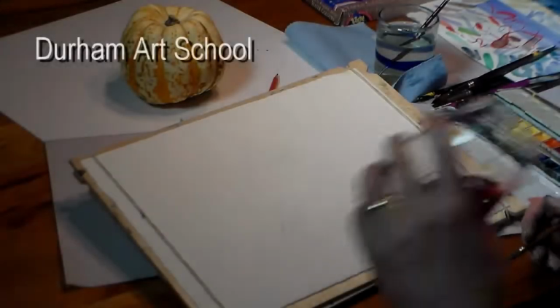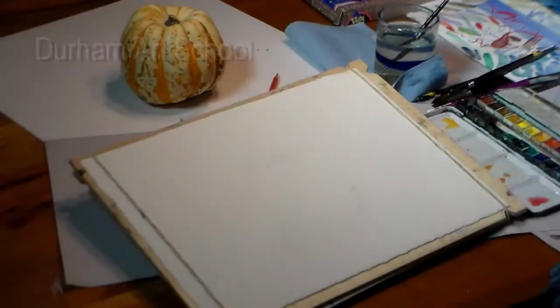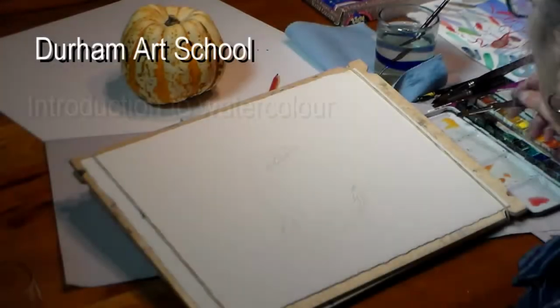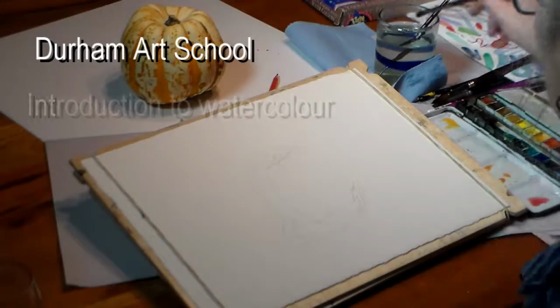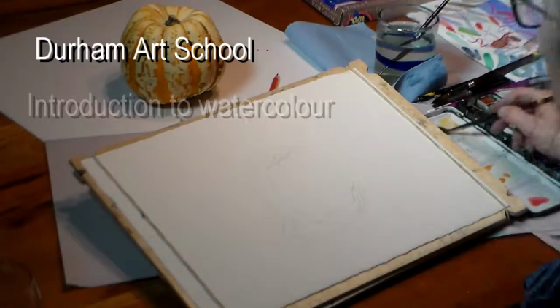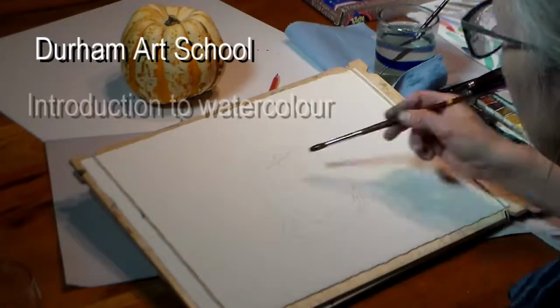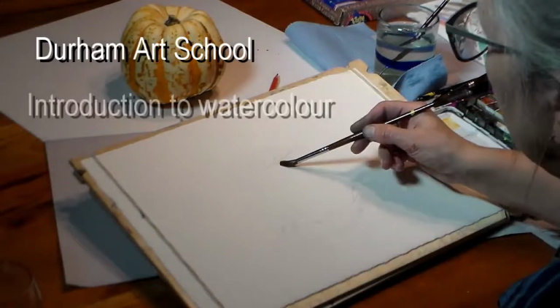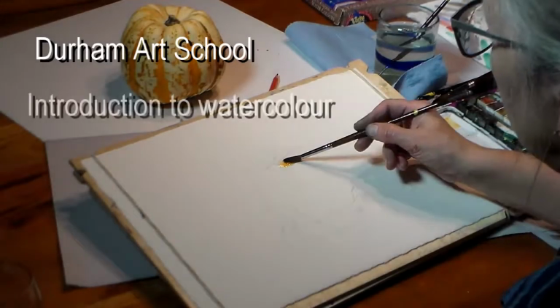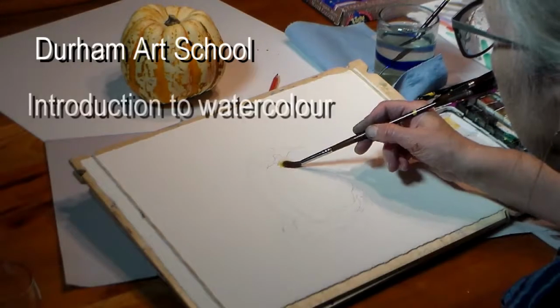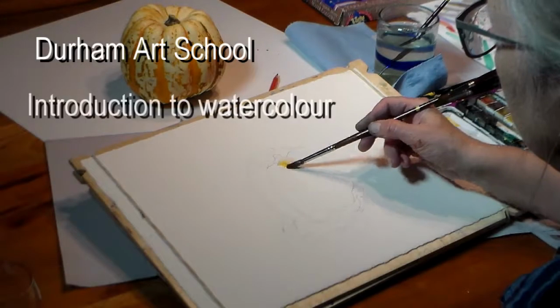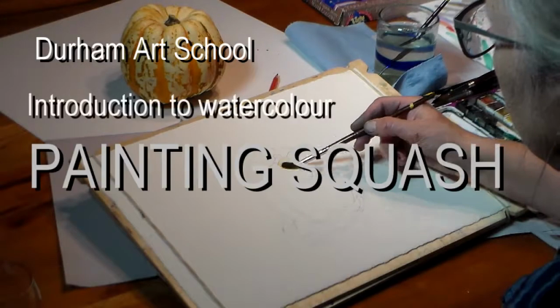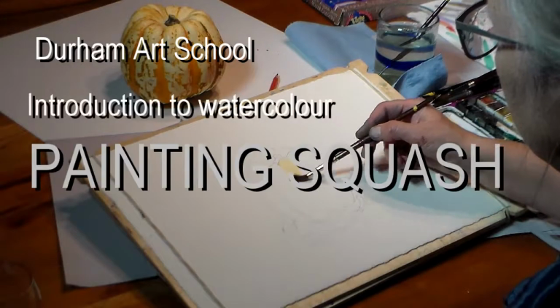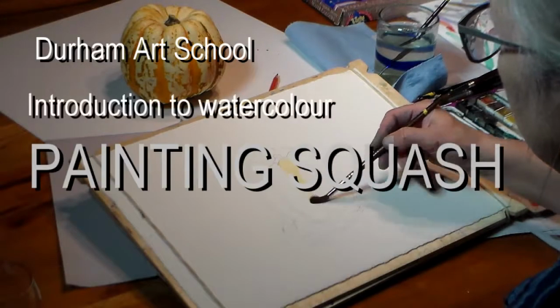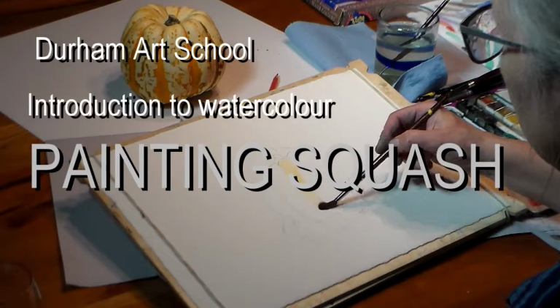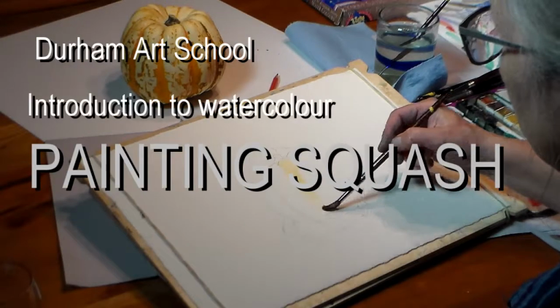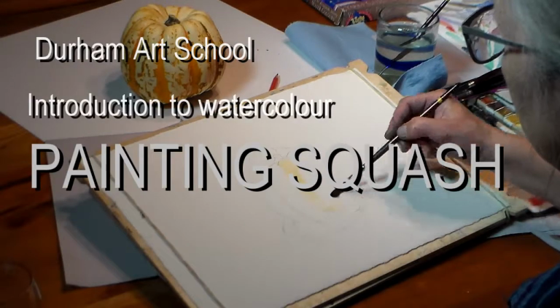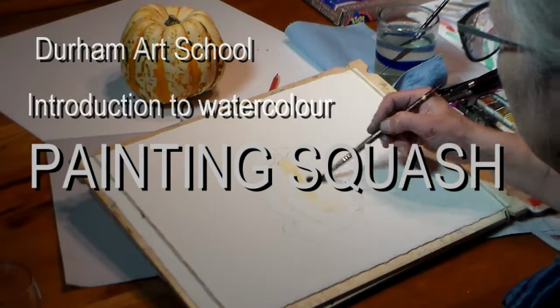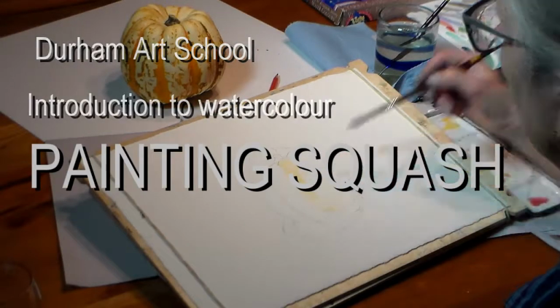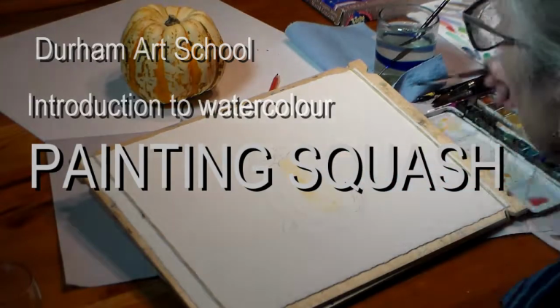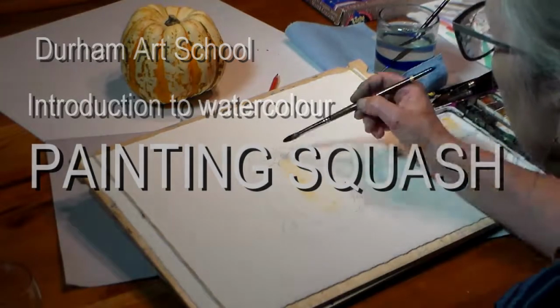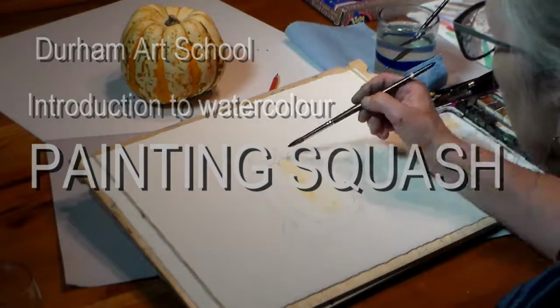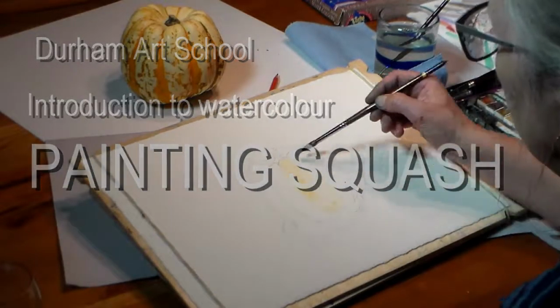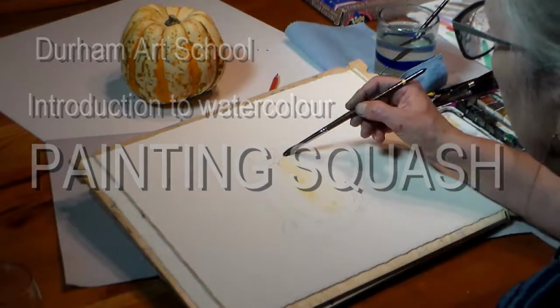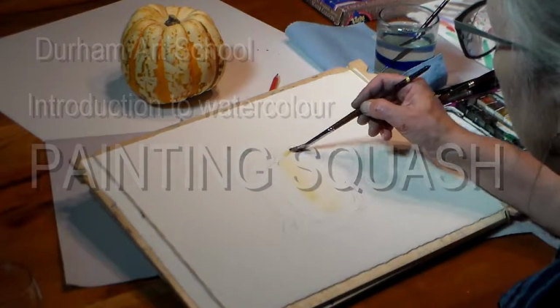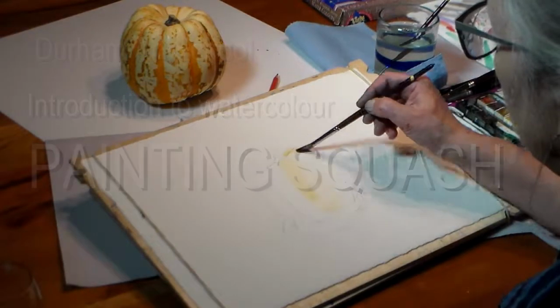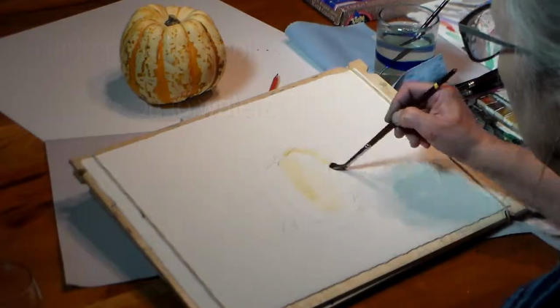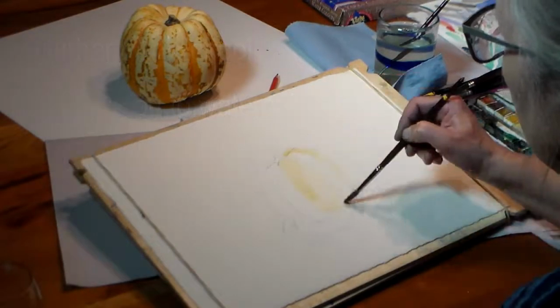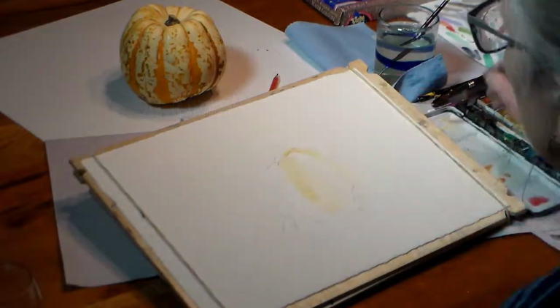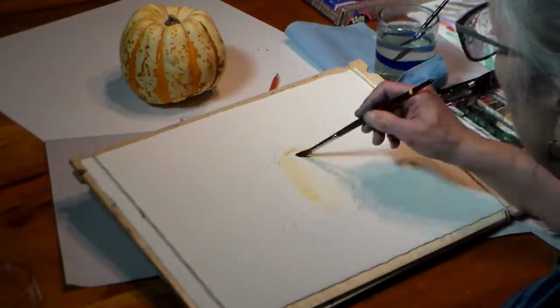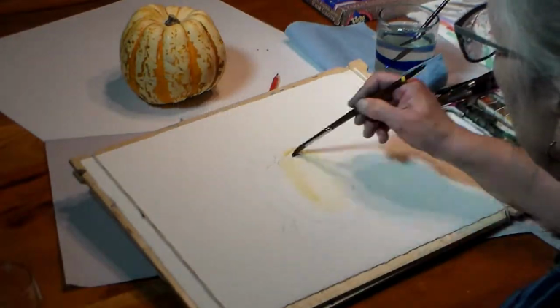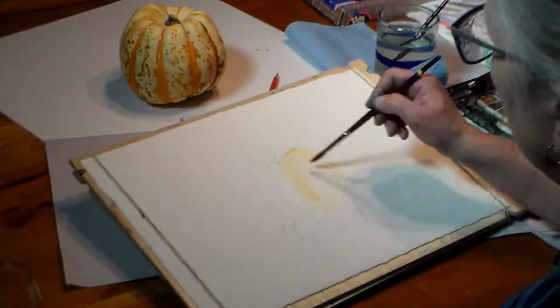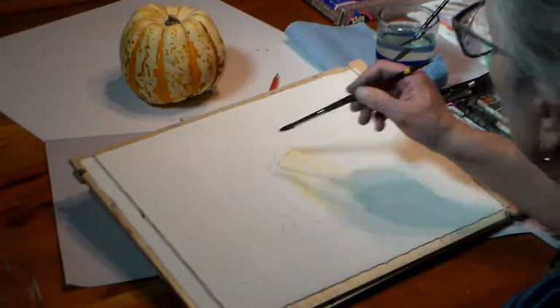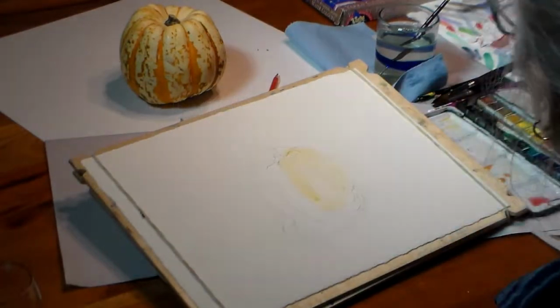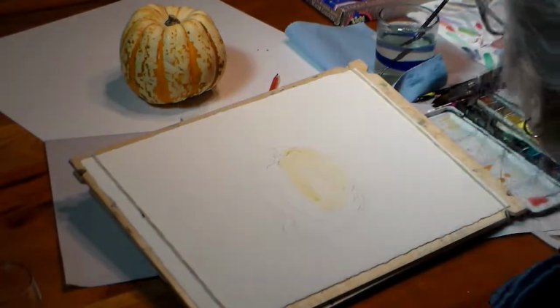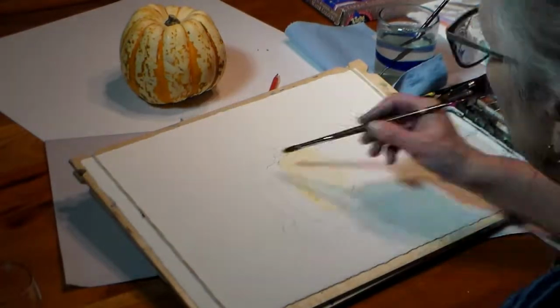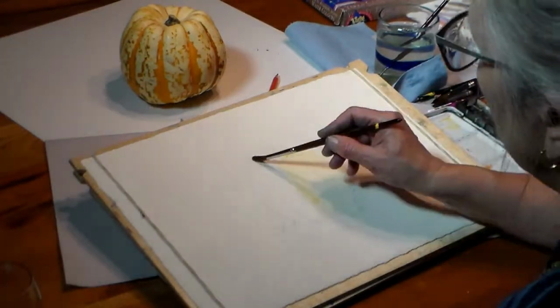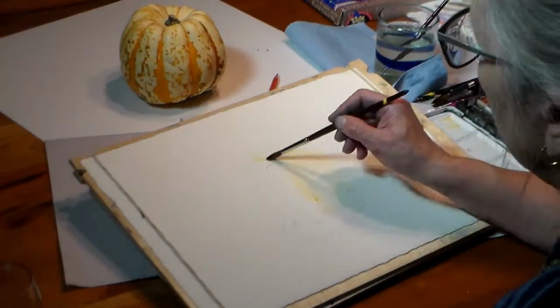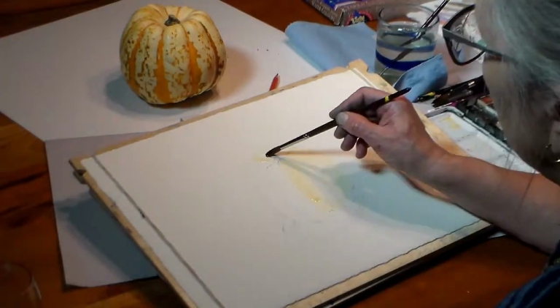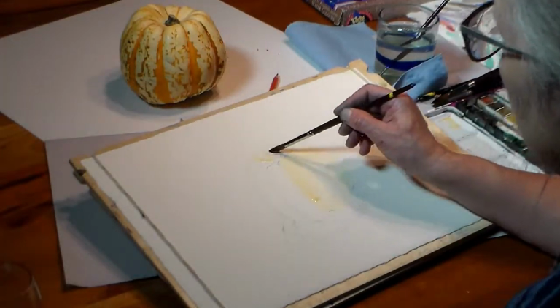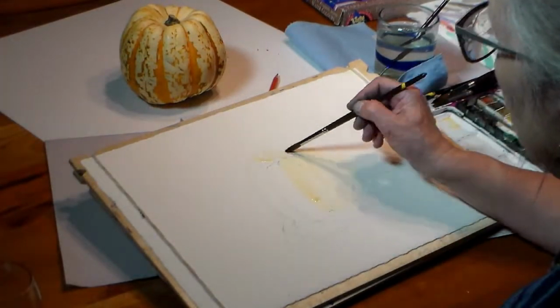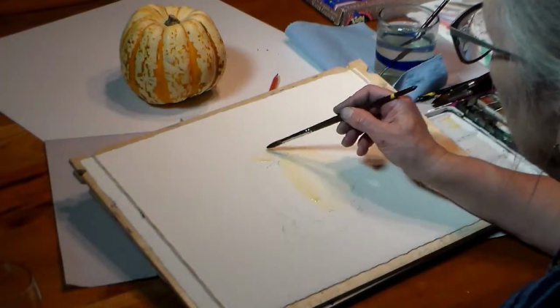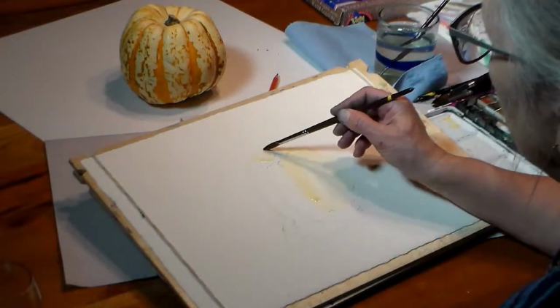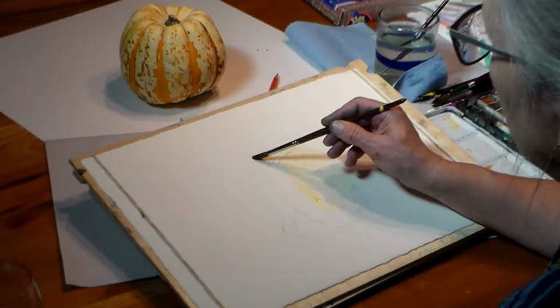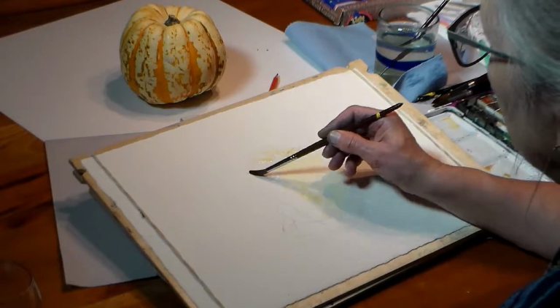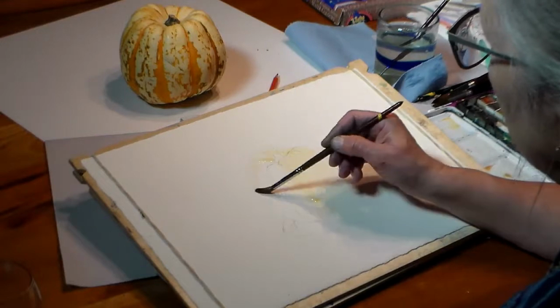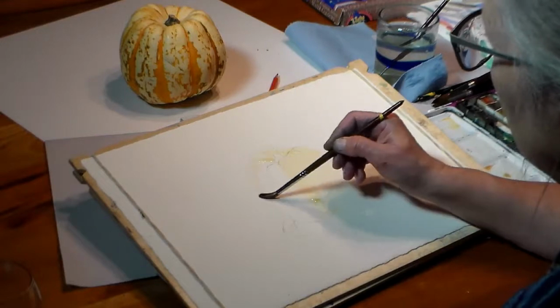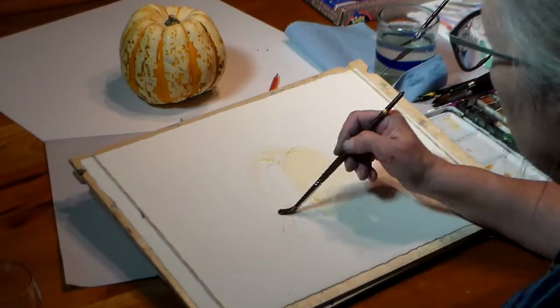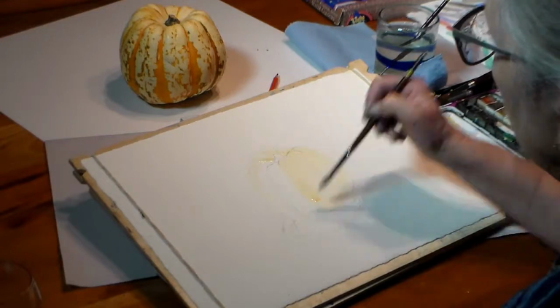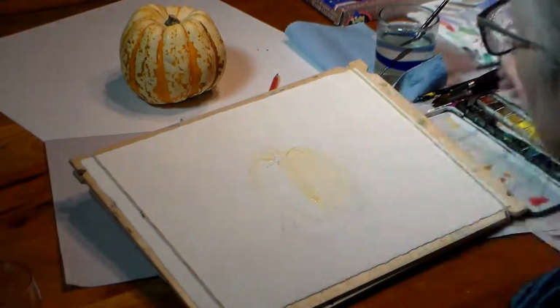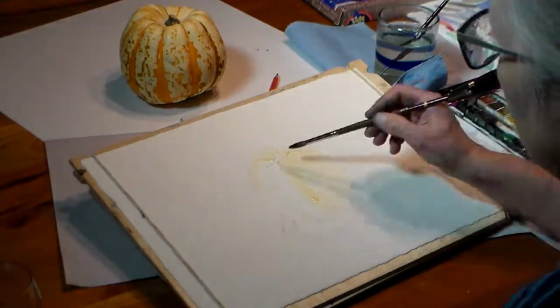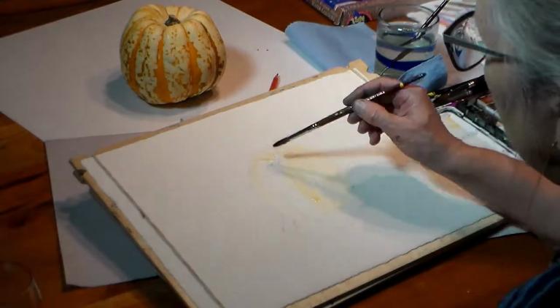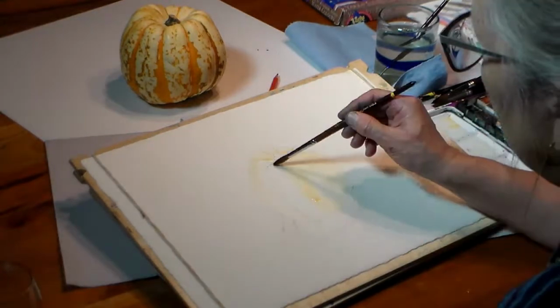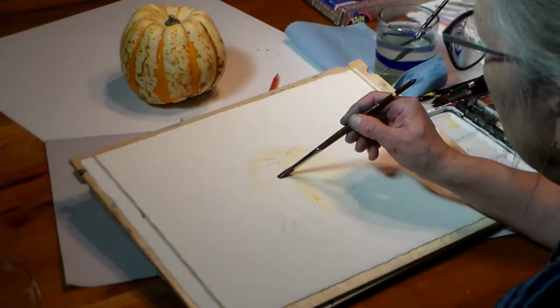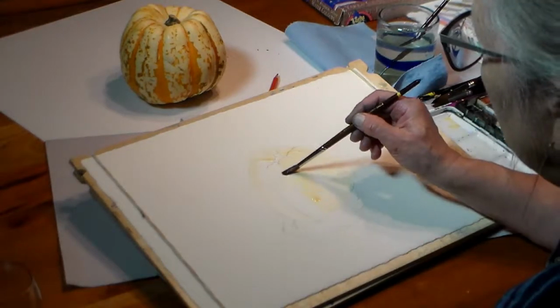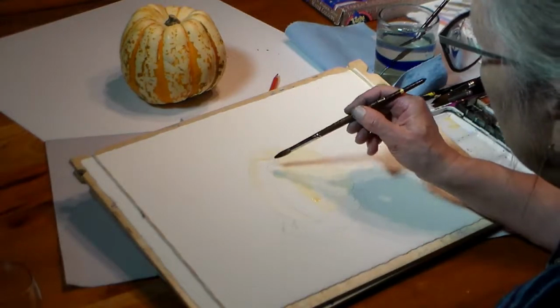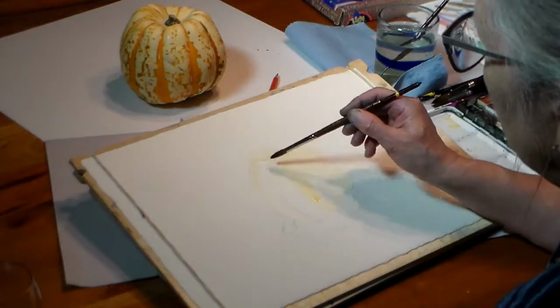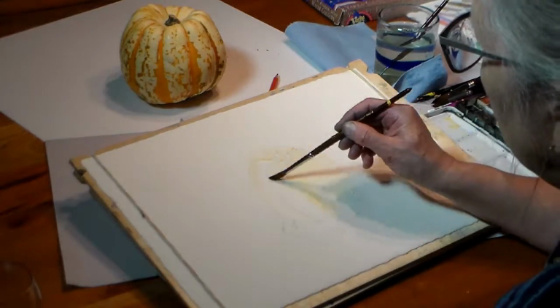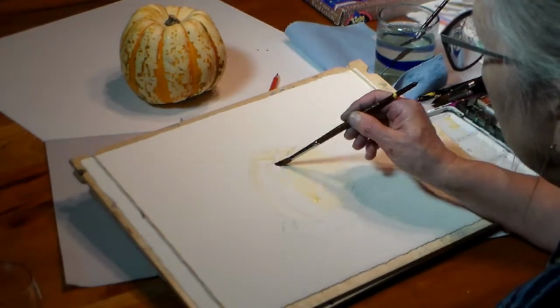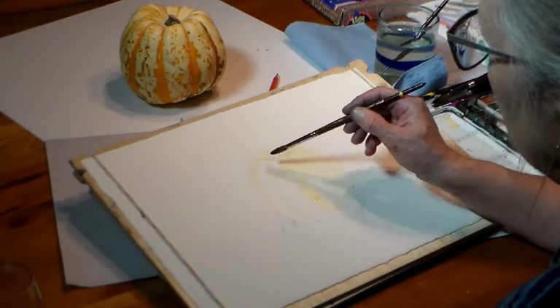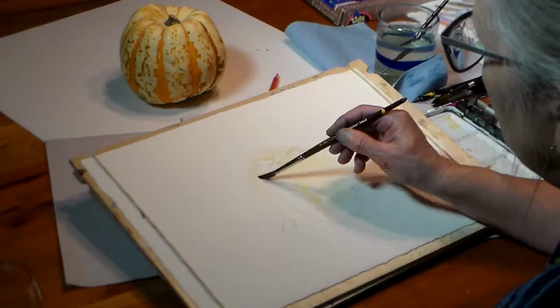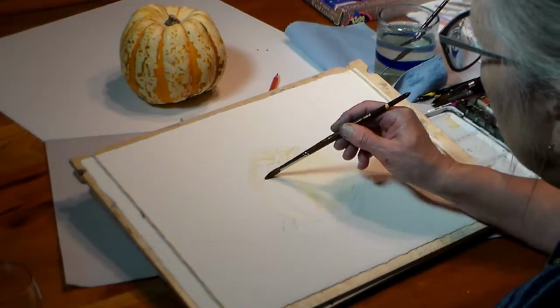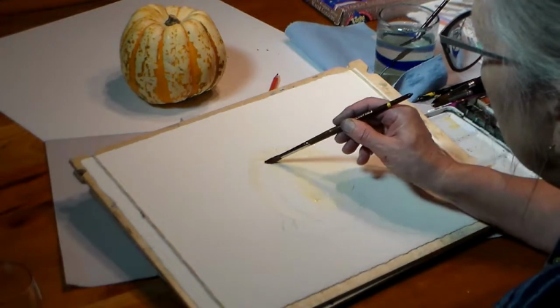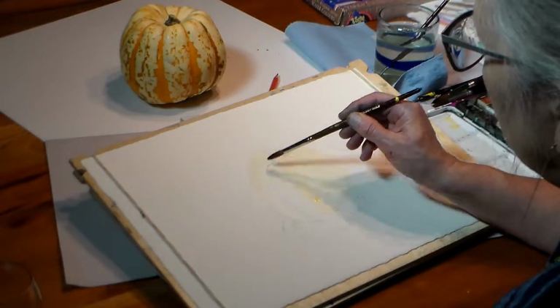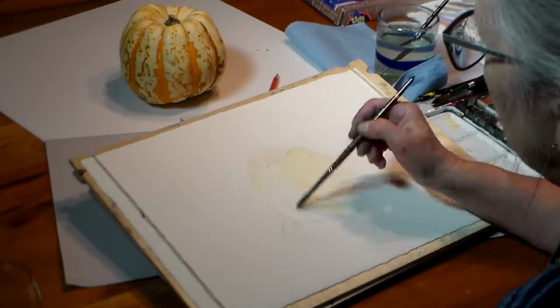I did a light pencil sketch of the squash, mostly of the outline, on cold press Arches watercolor paper.